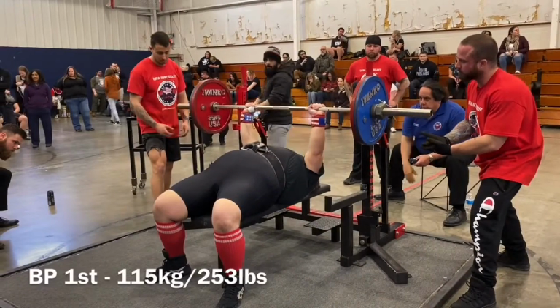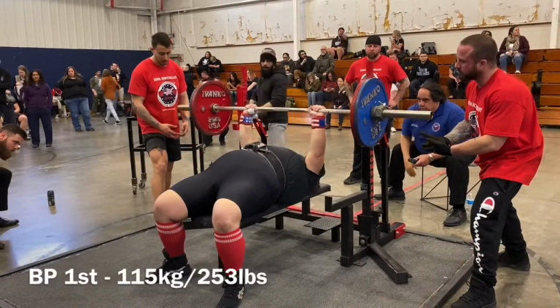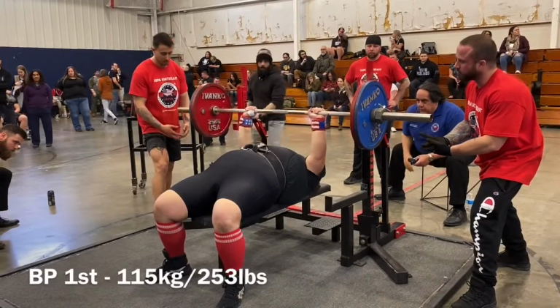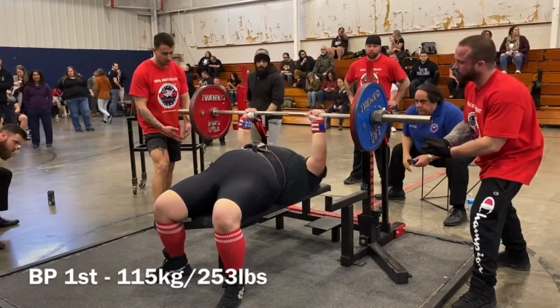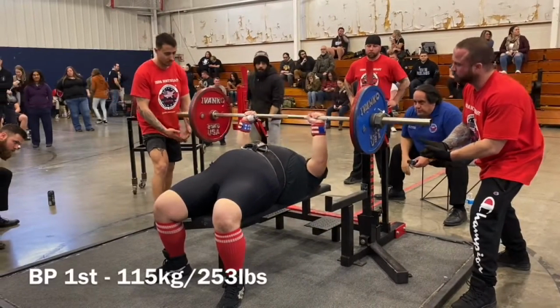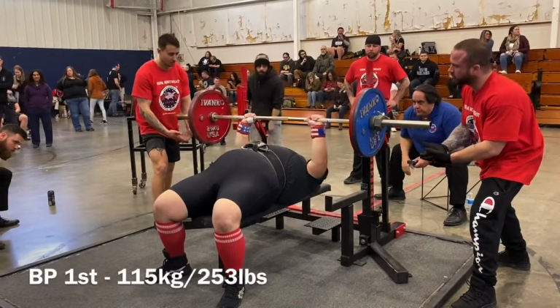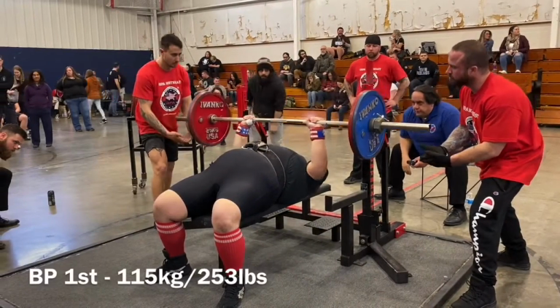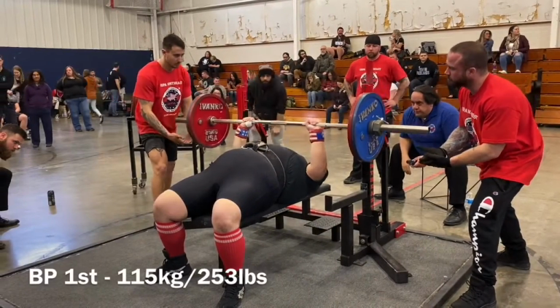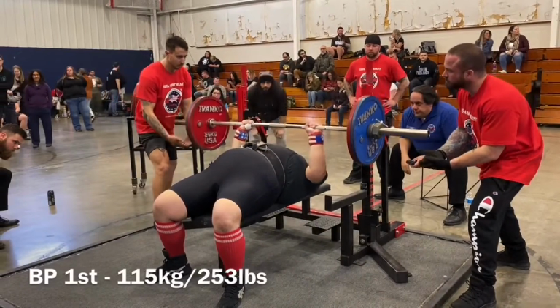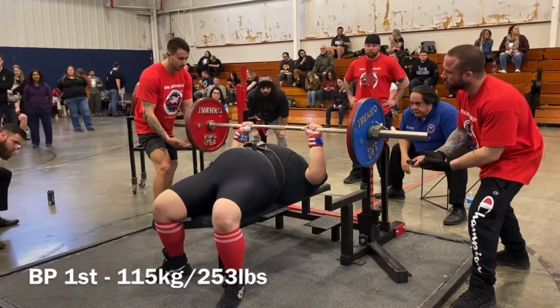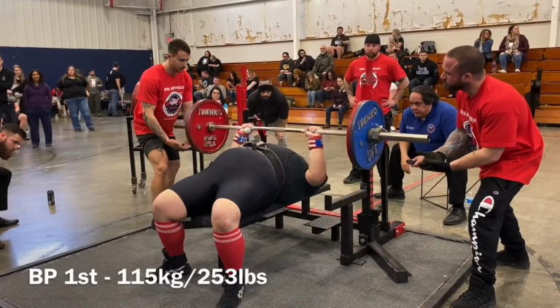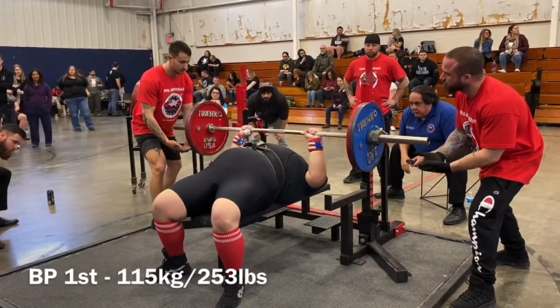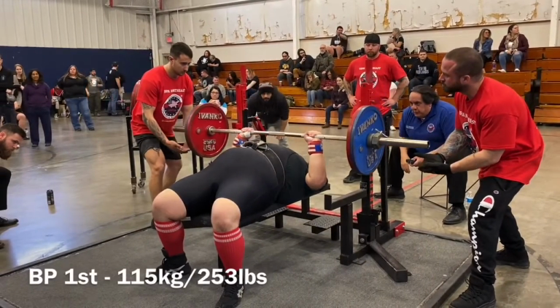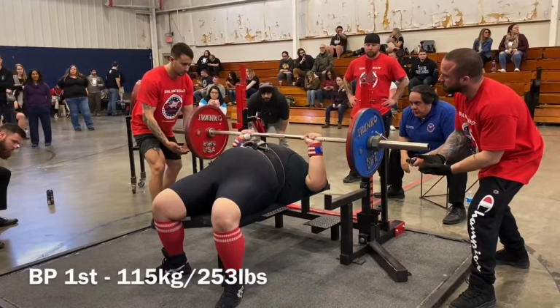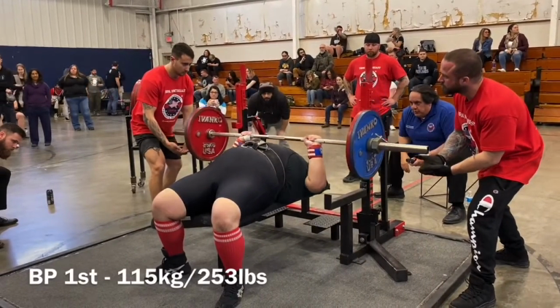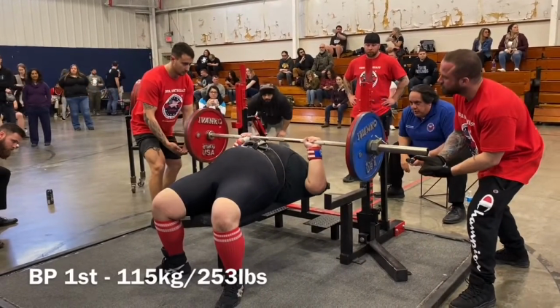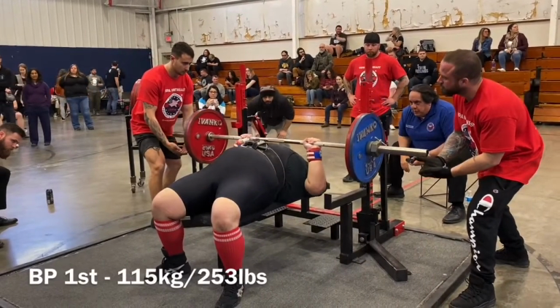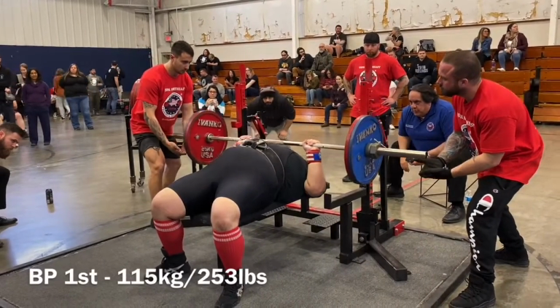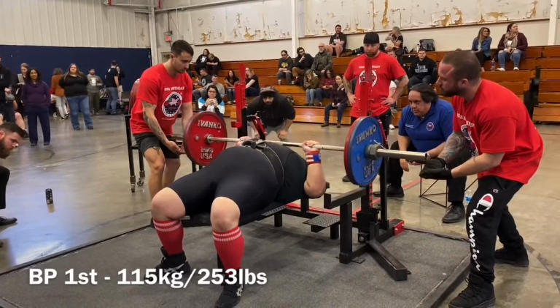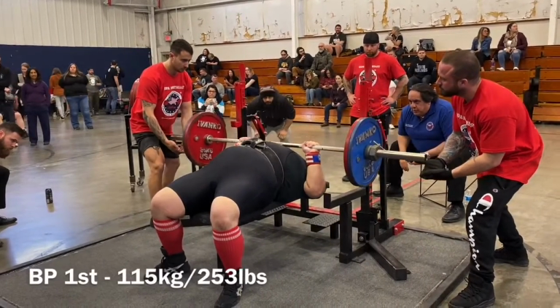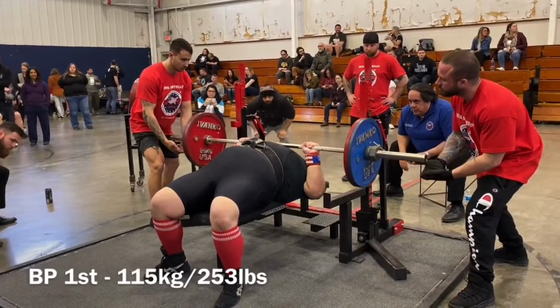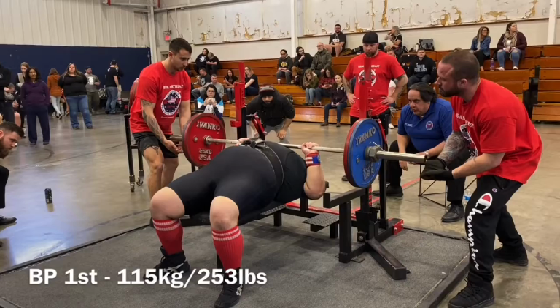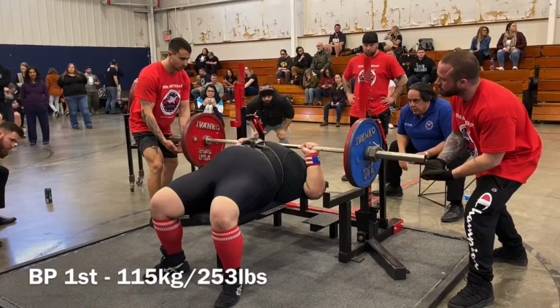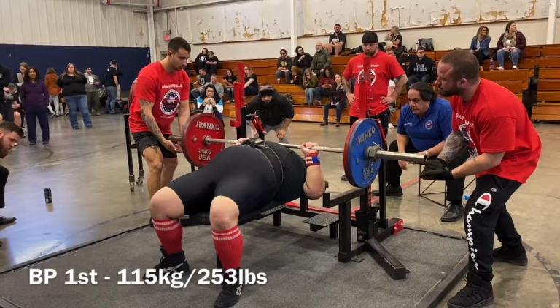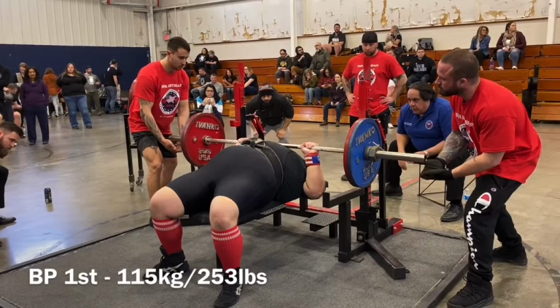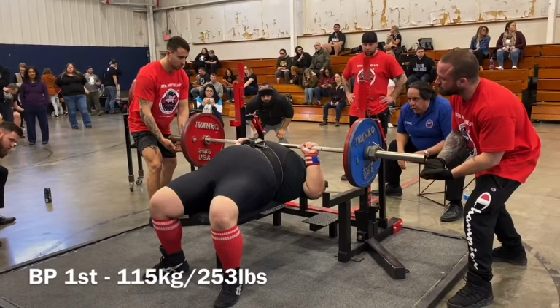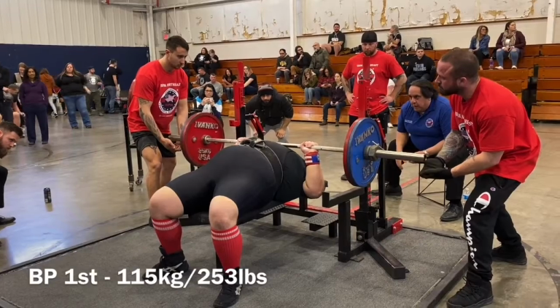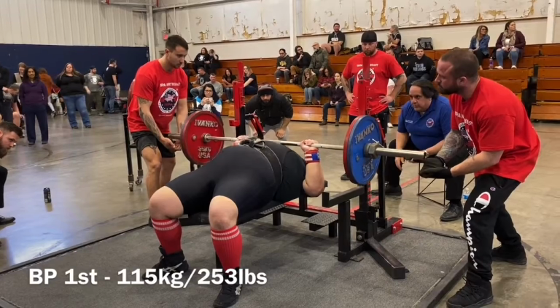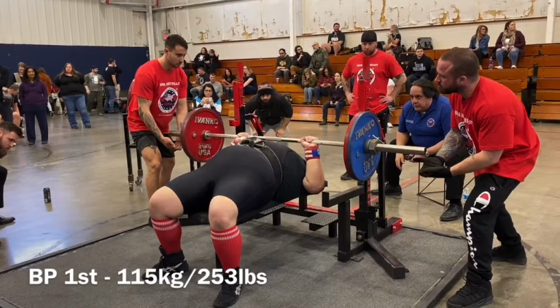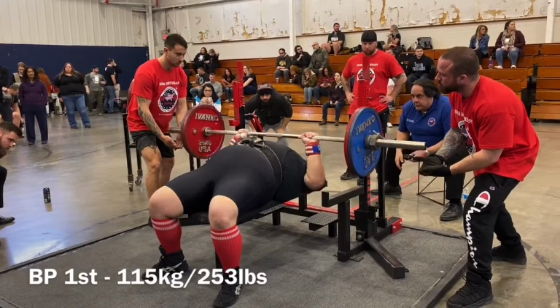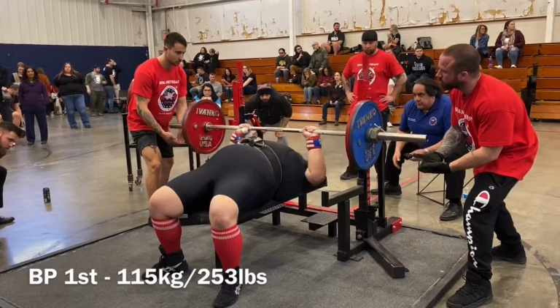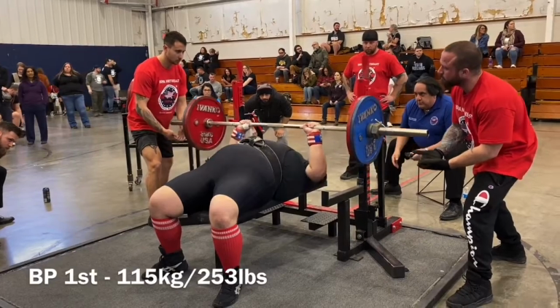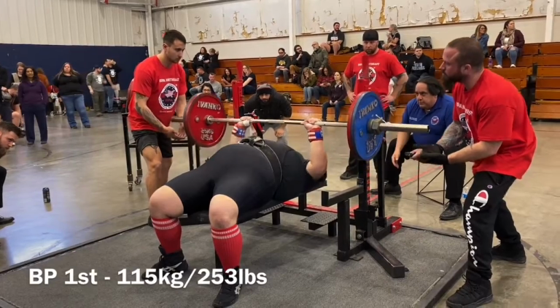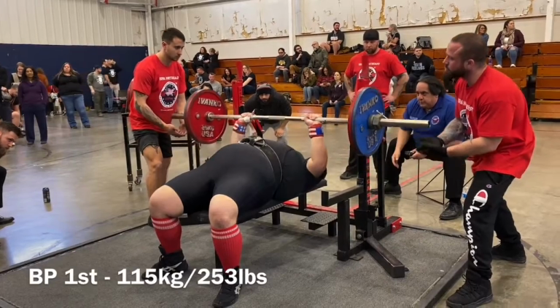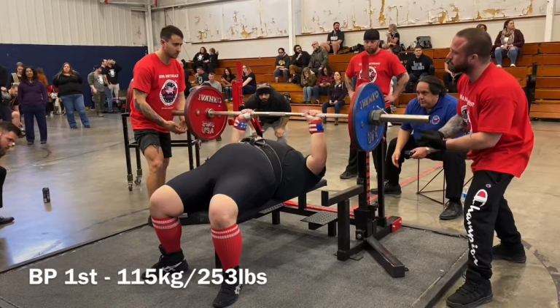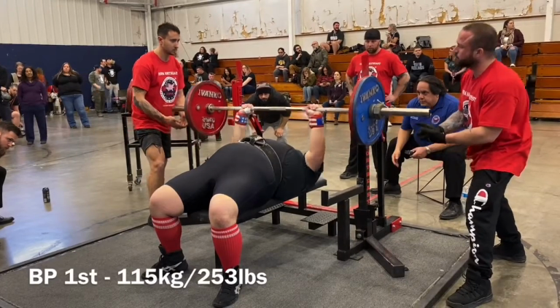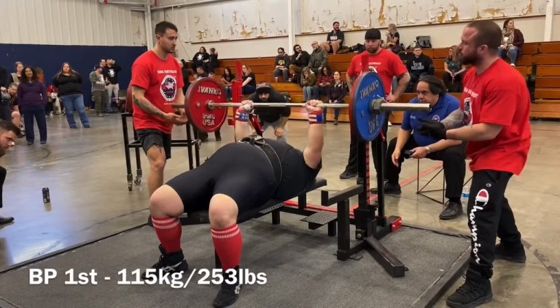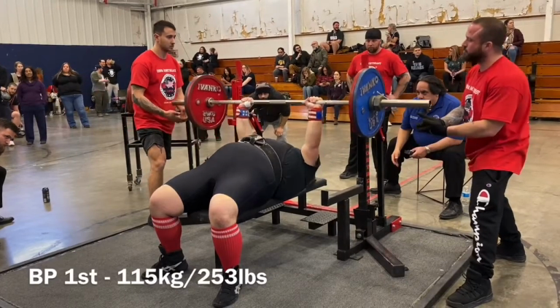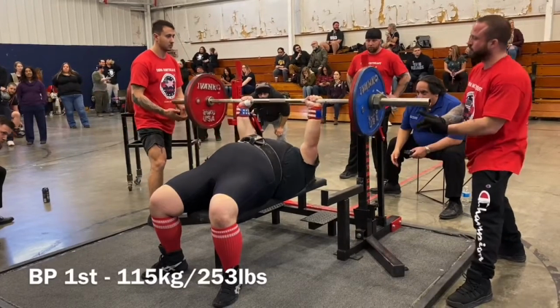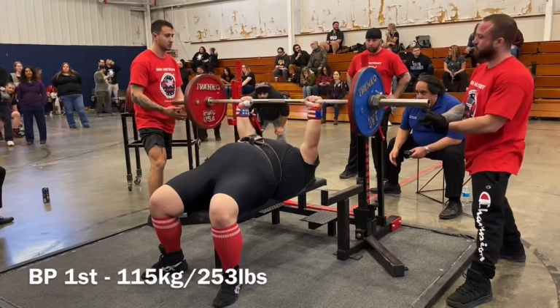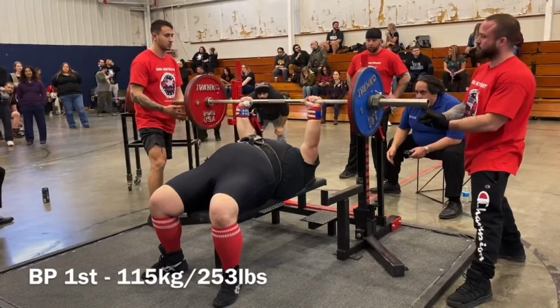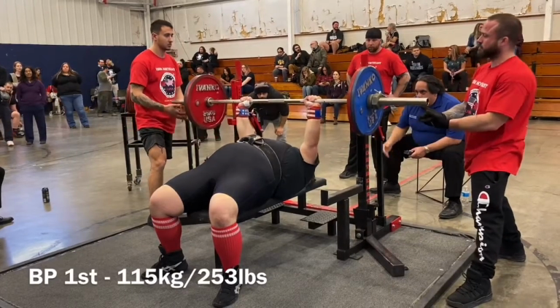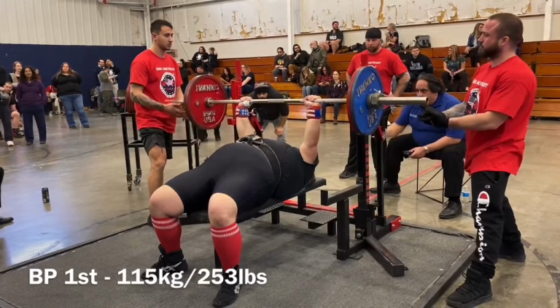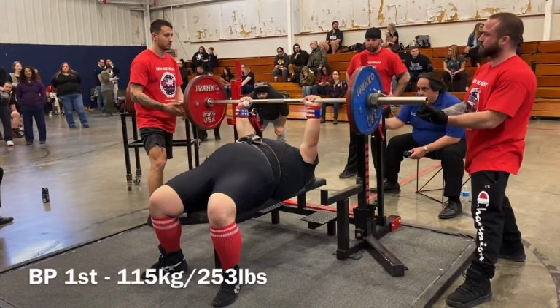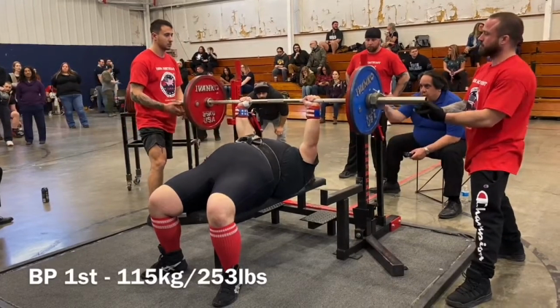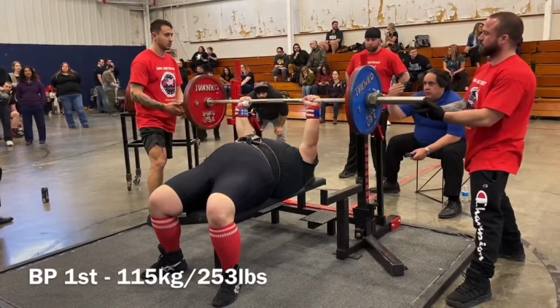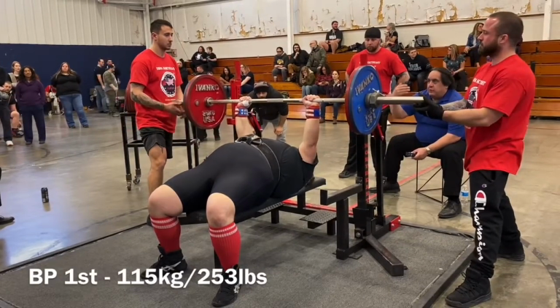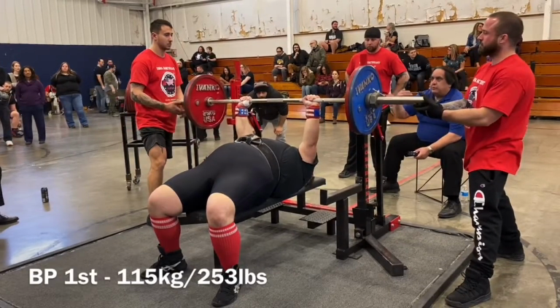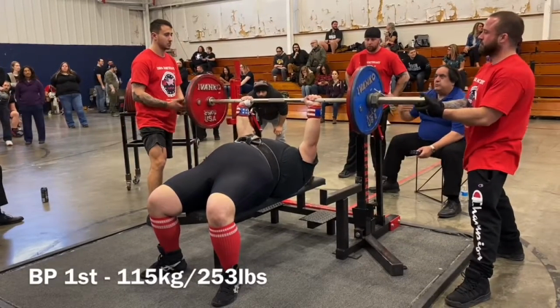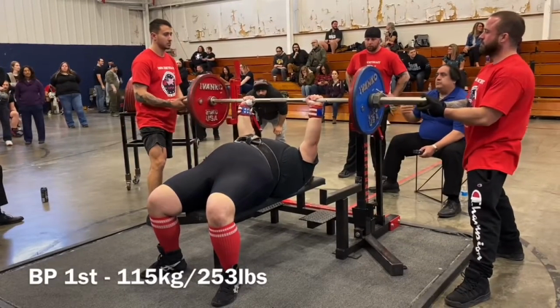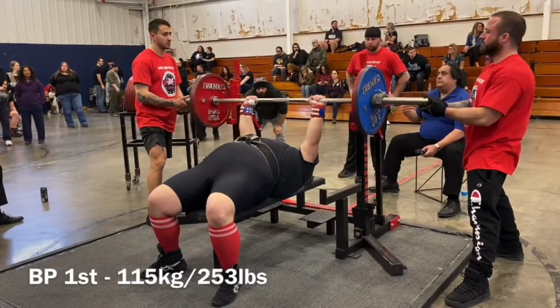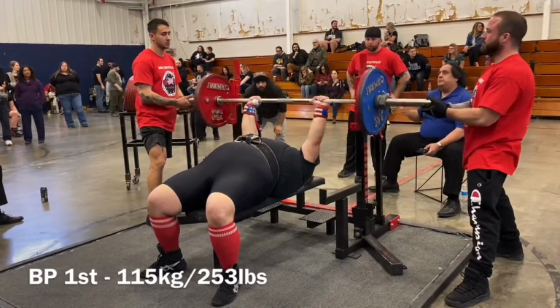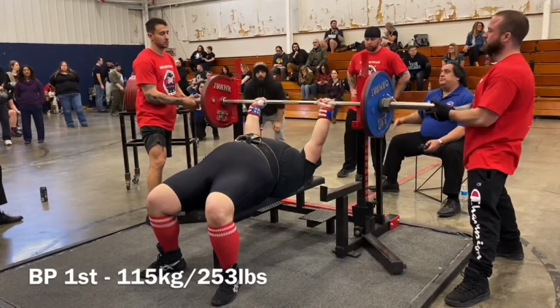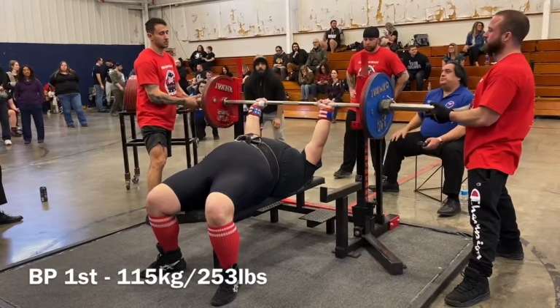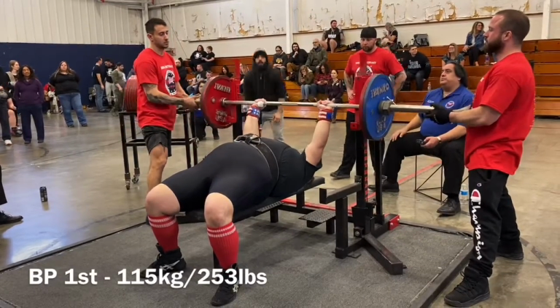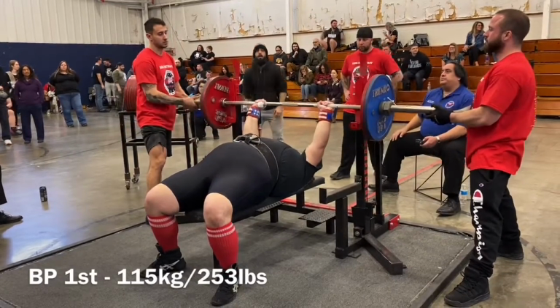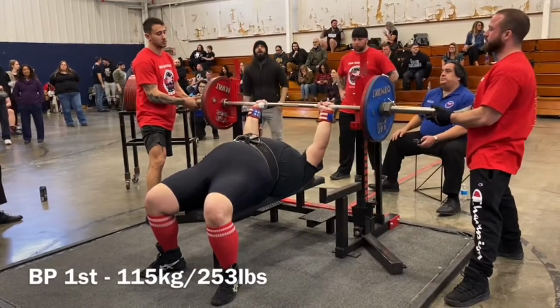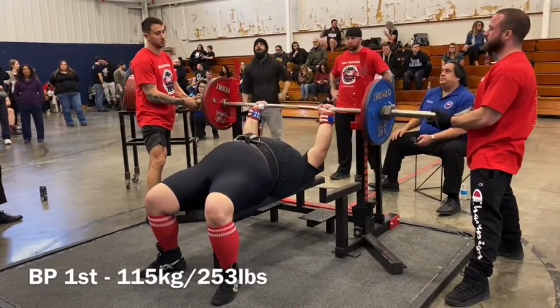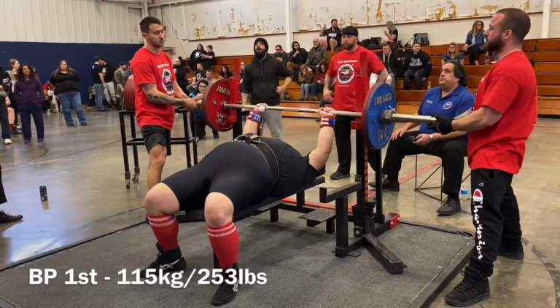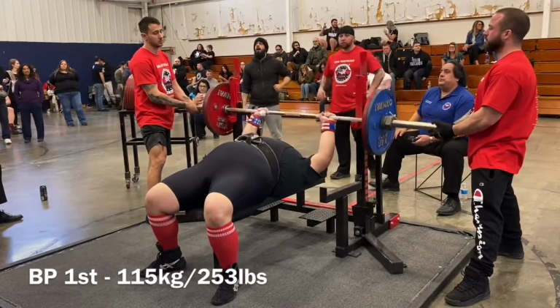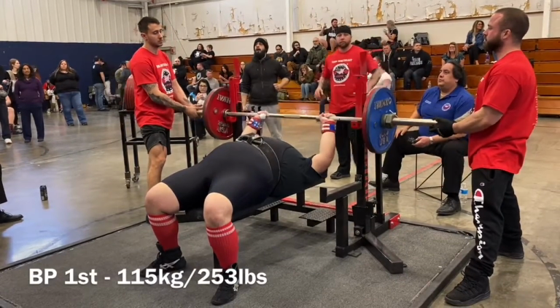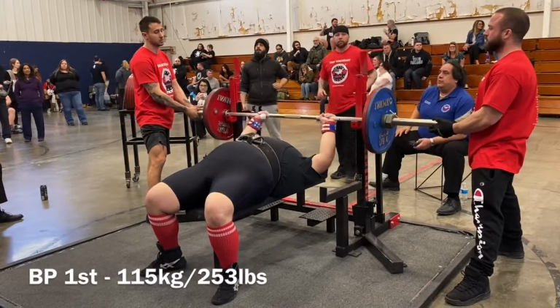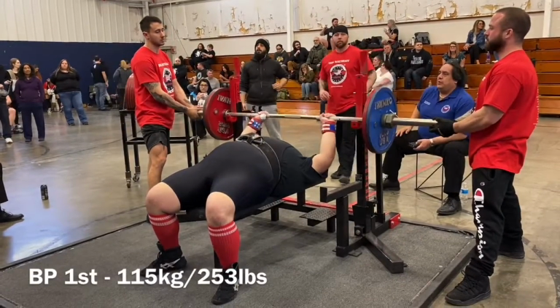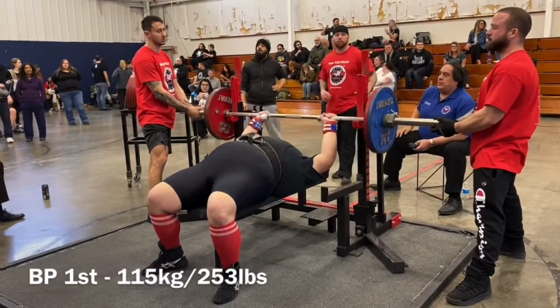I recommend never changing gear day of unless you've been training with it. So the fact that he was able to still squat and perform as well as he did was quite an accomplishment.